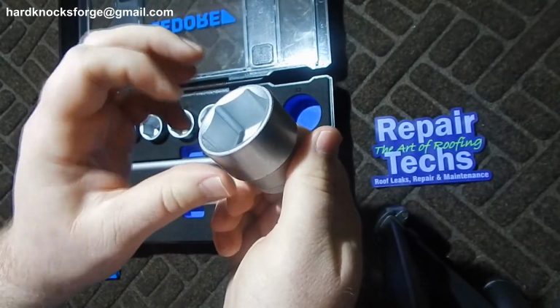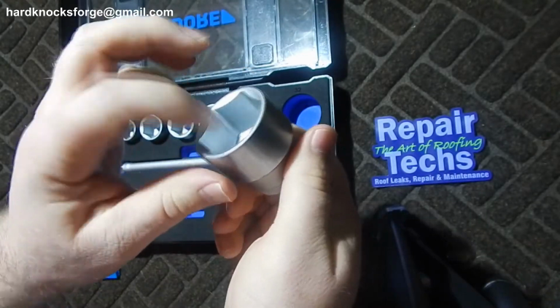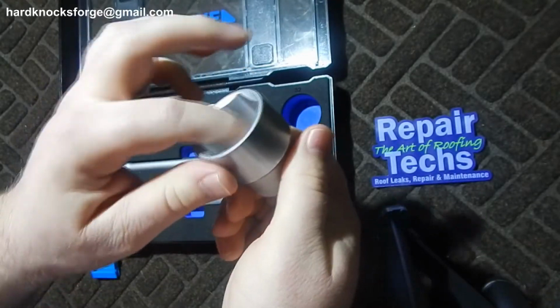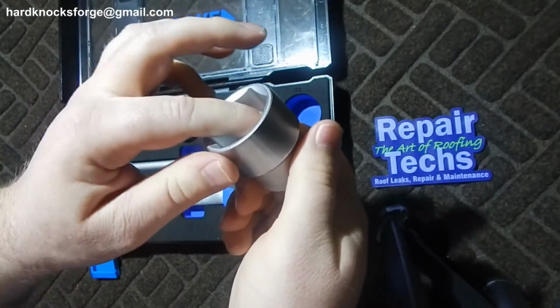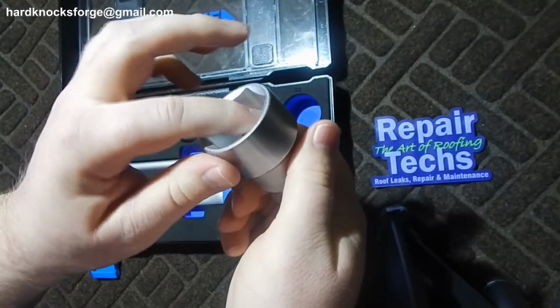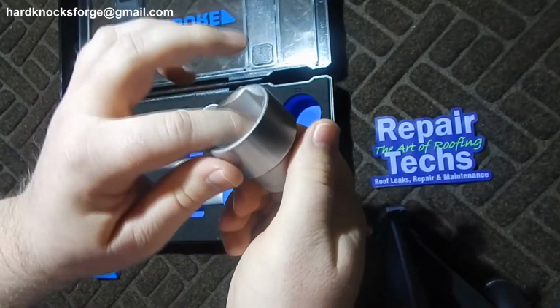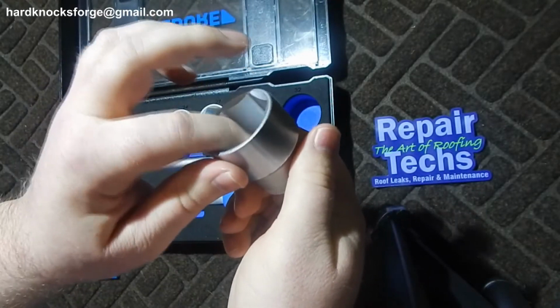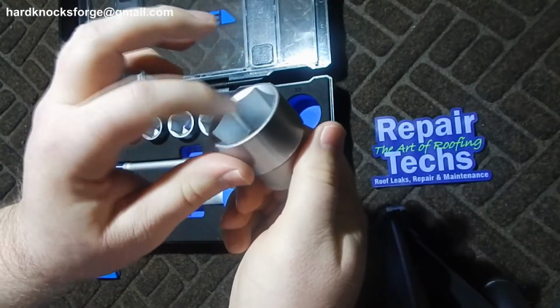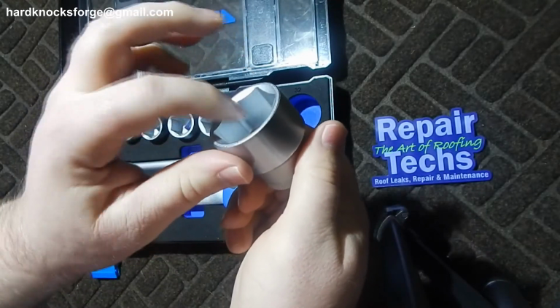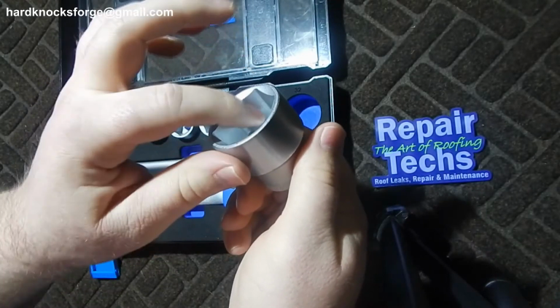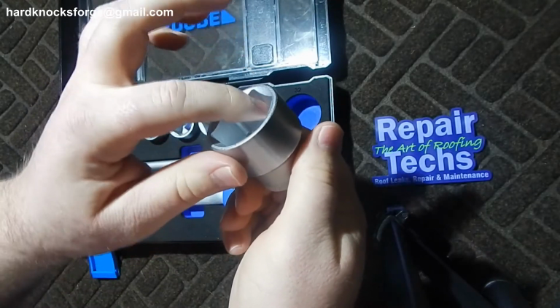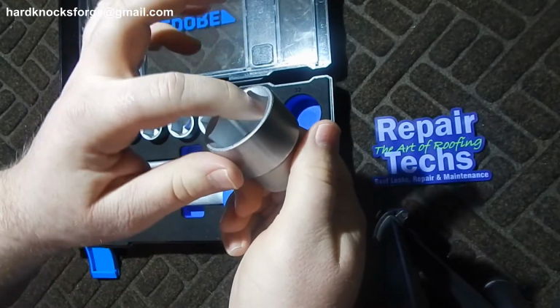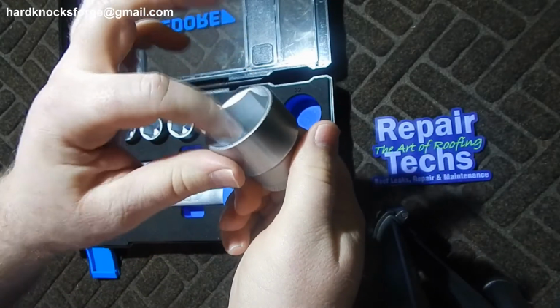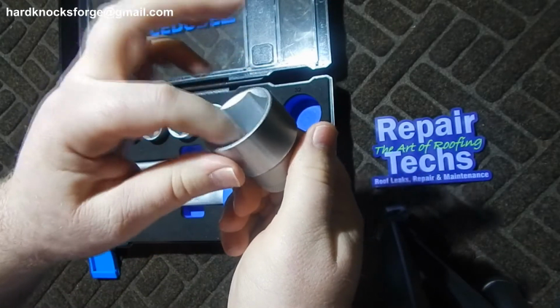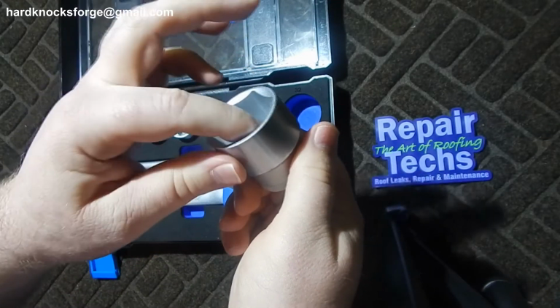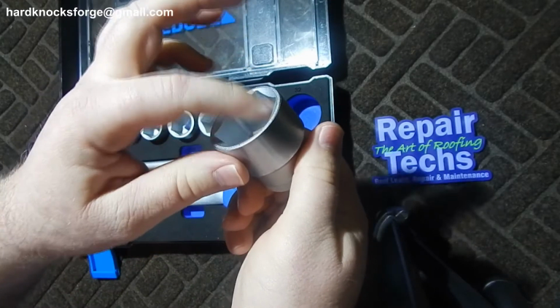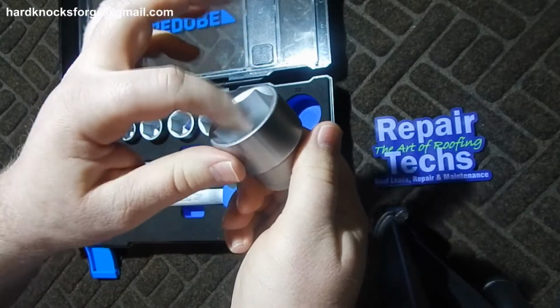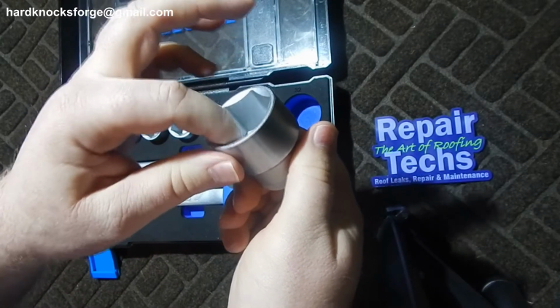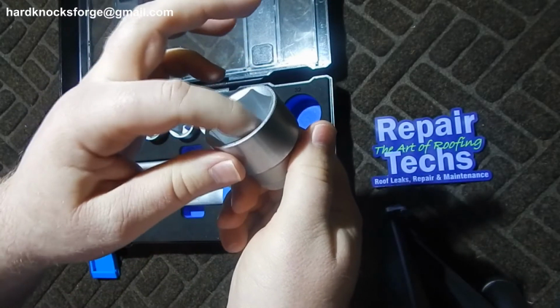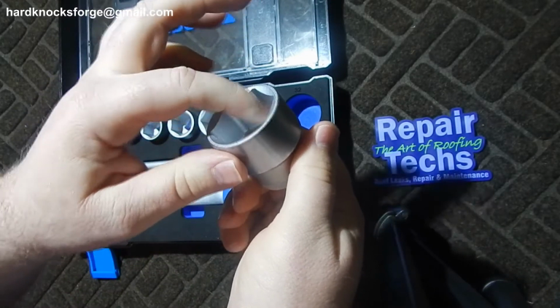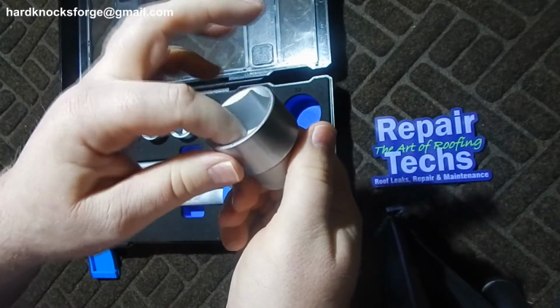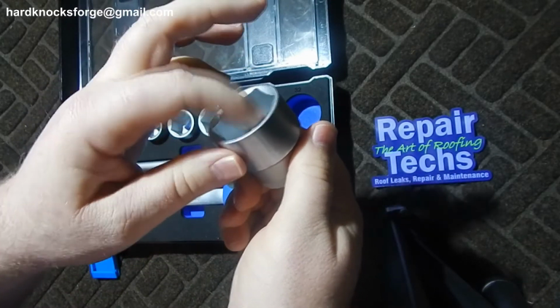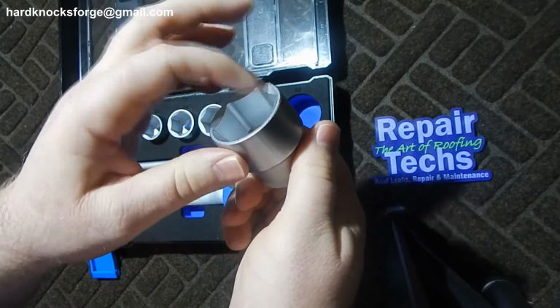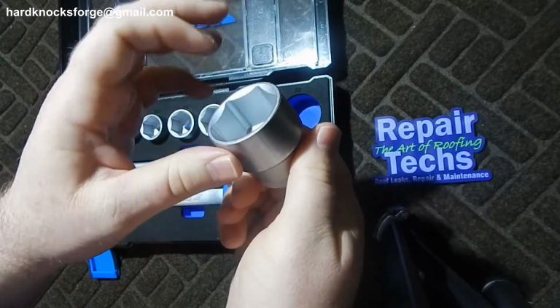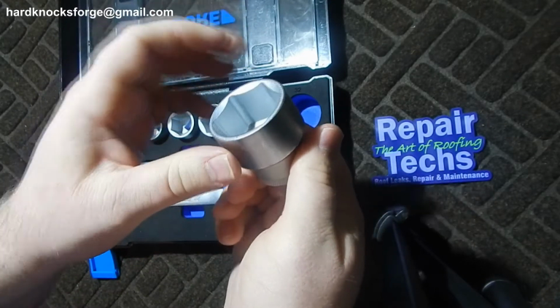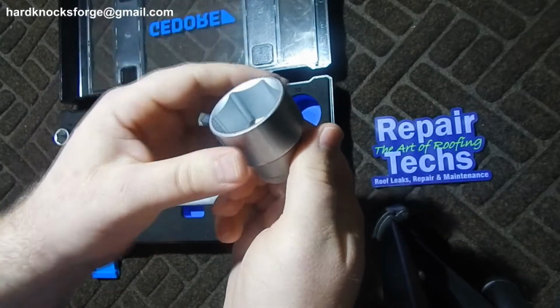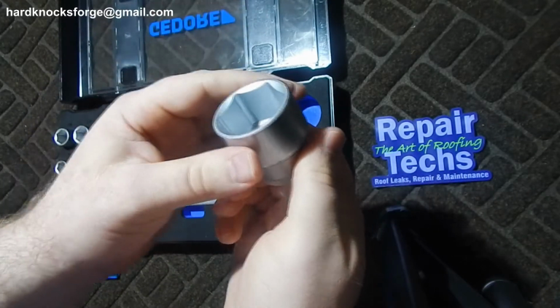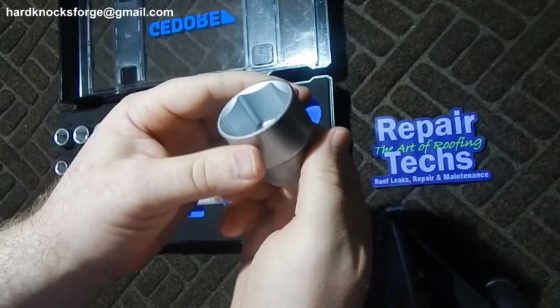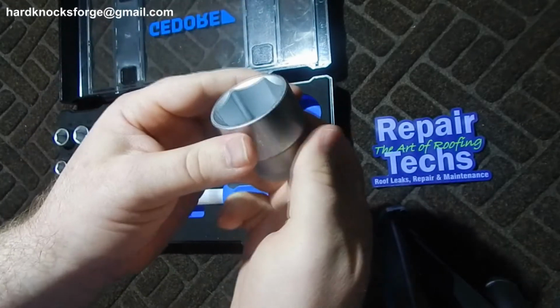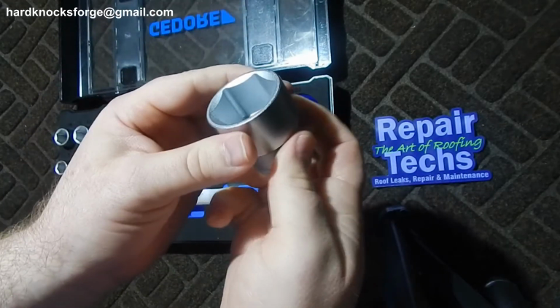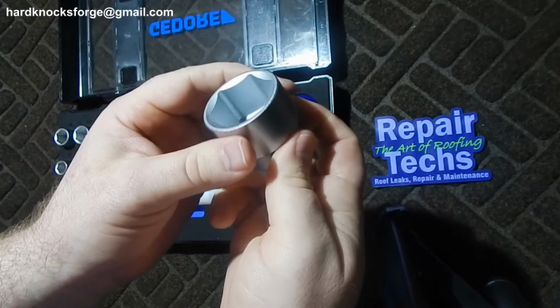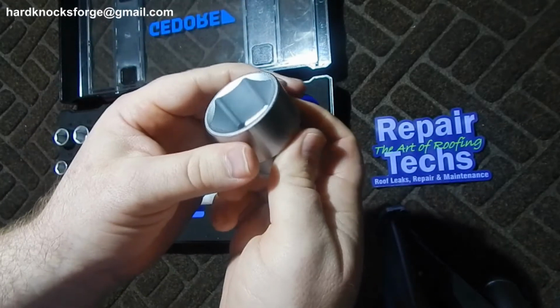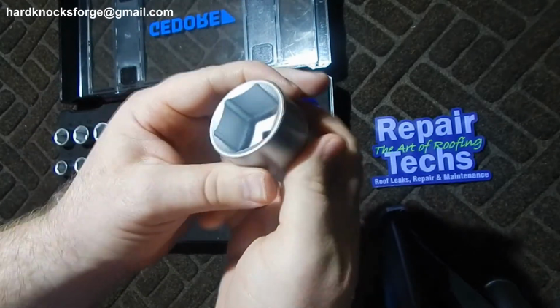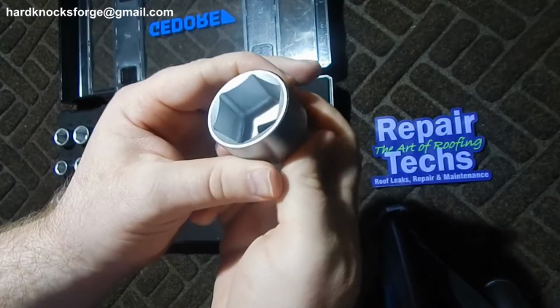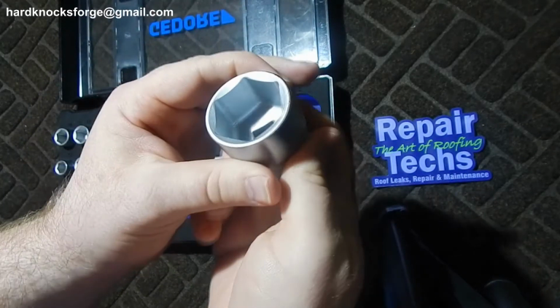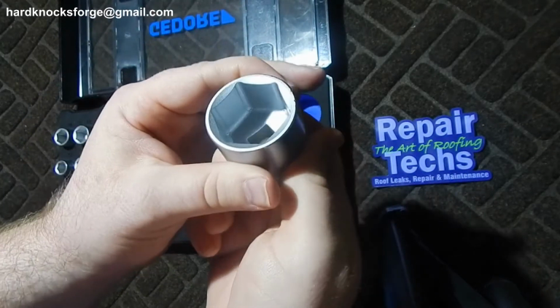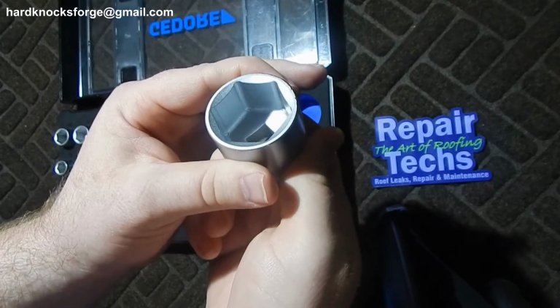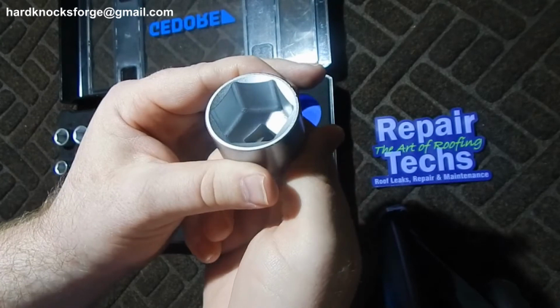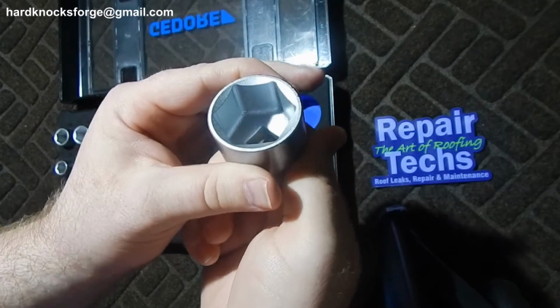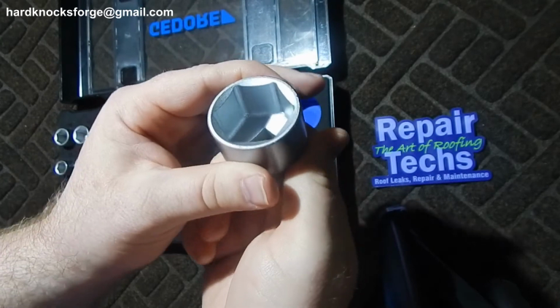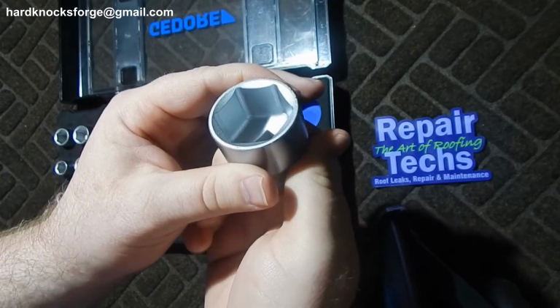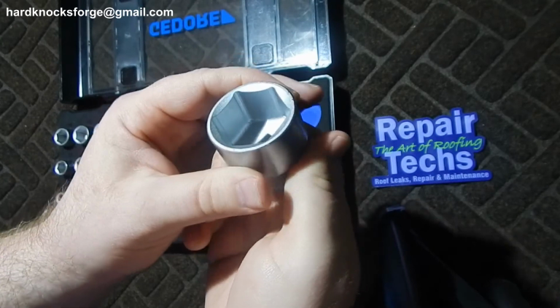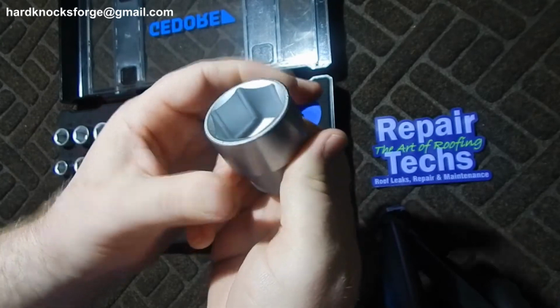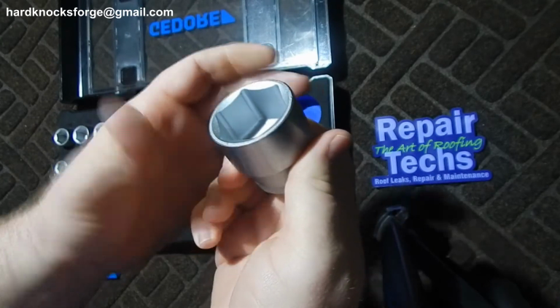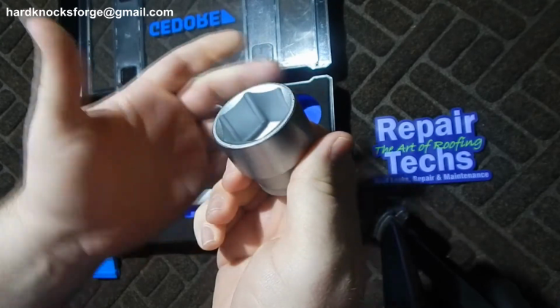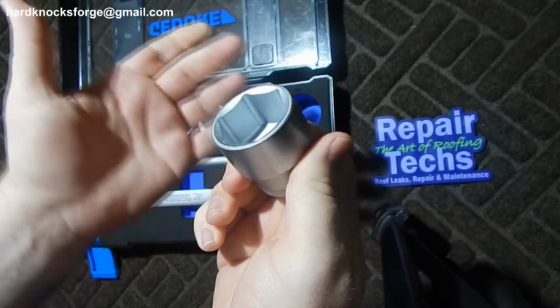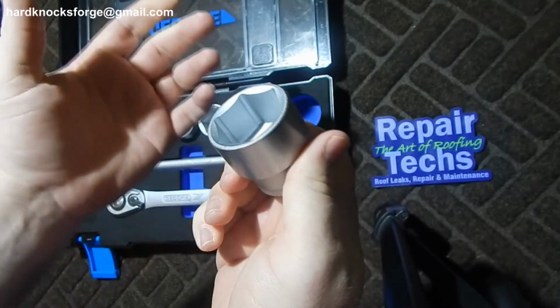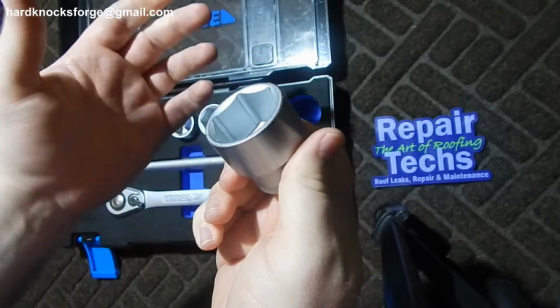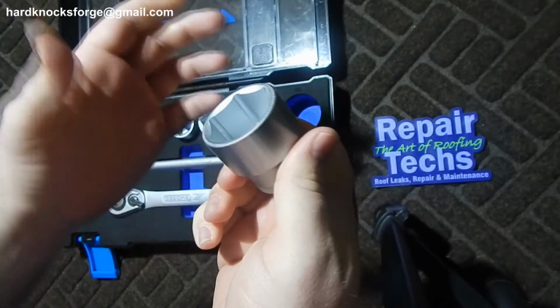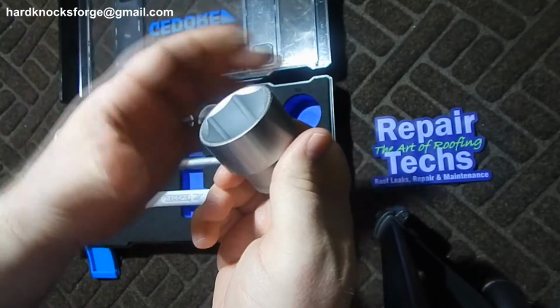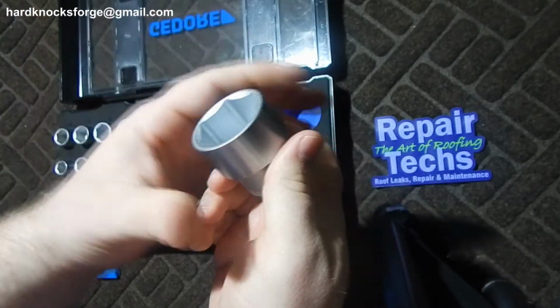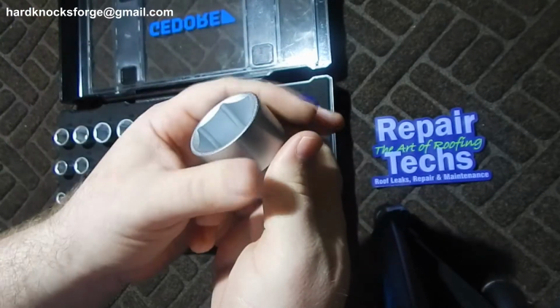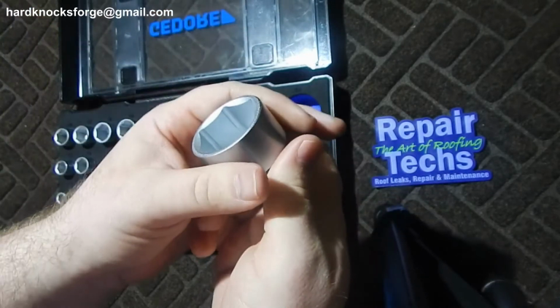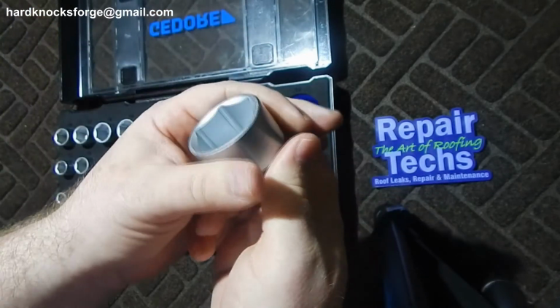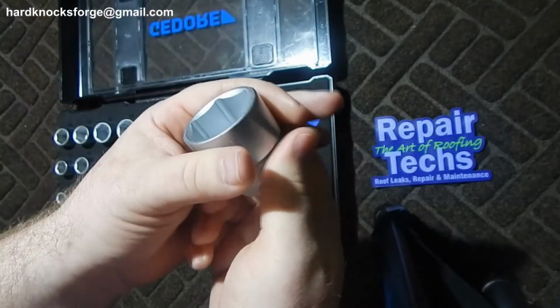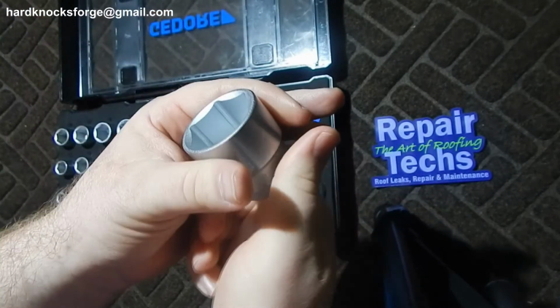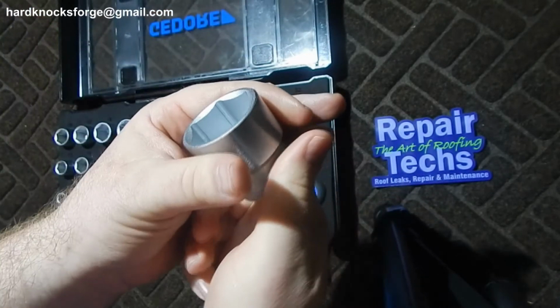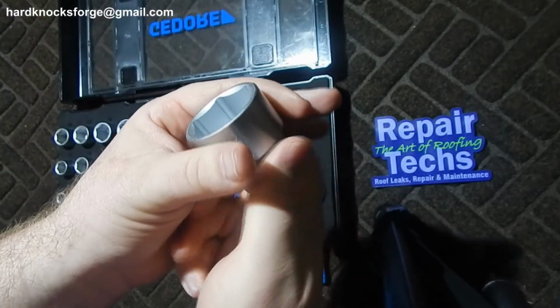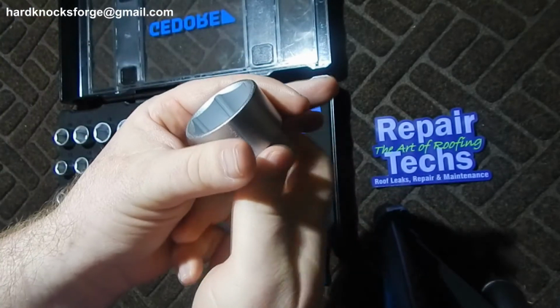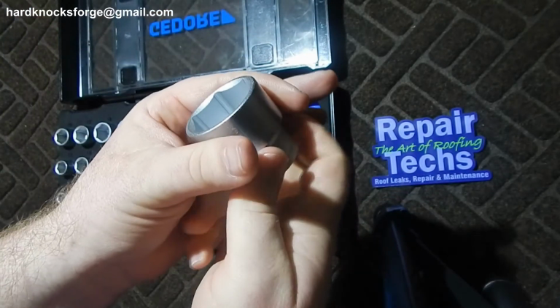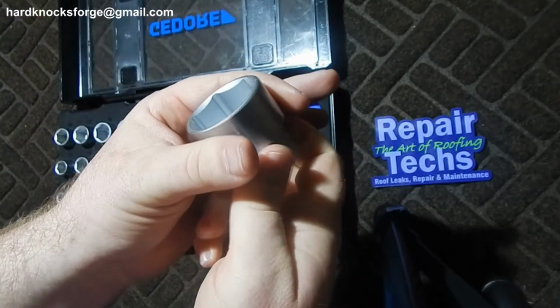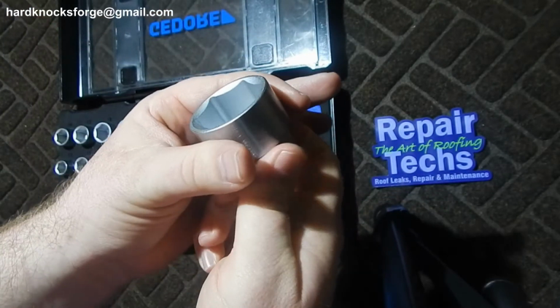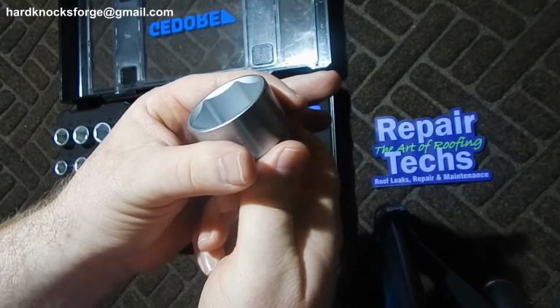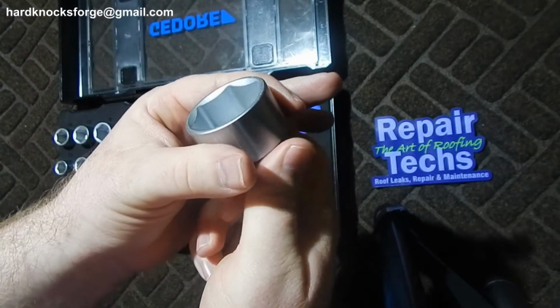That paint on the inside — there are other socket companies that do that — just to kind of tell if you've actually used the socket.